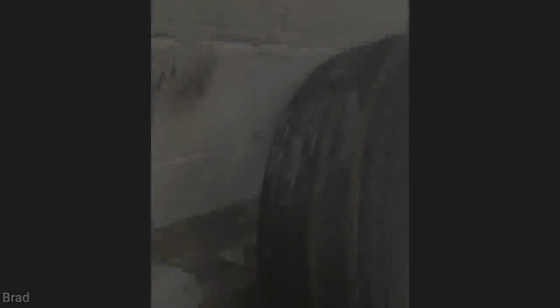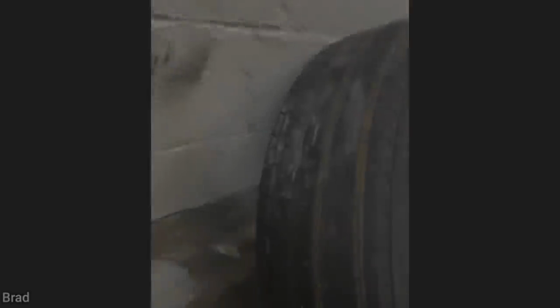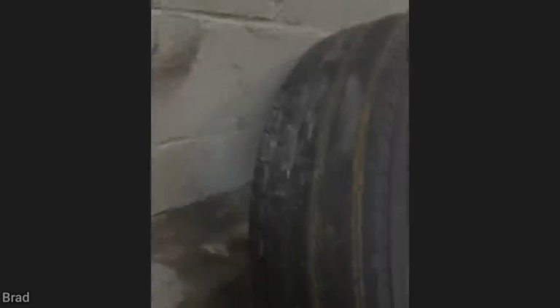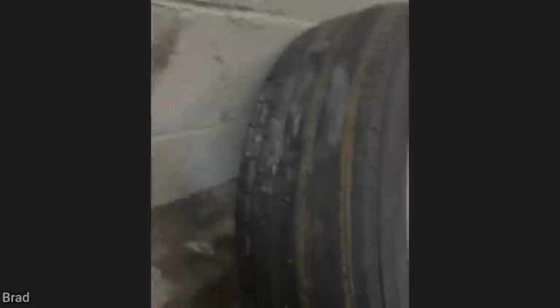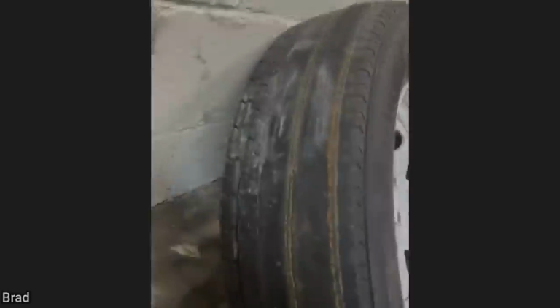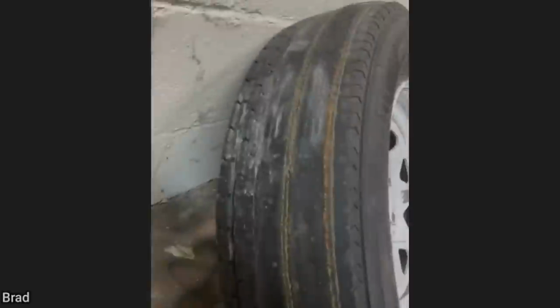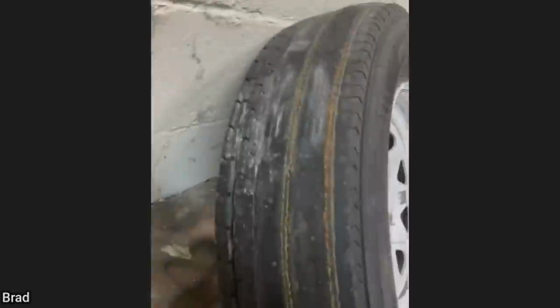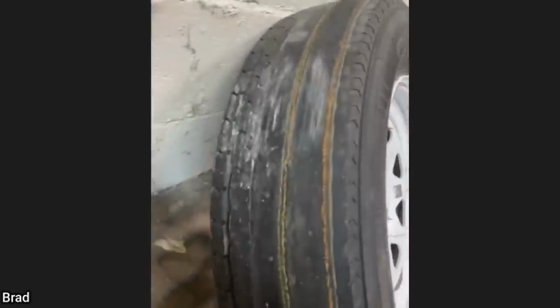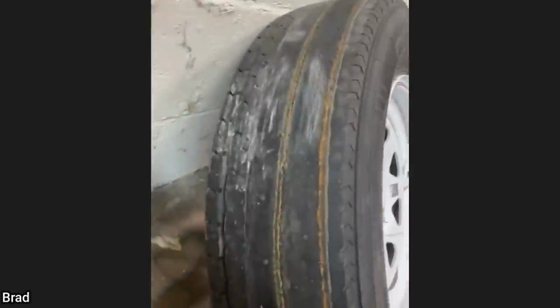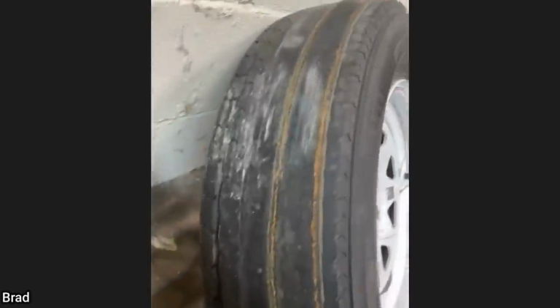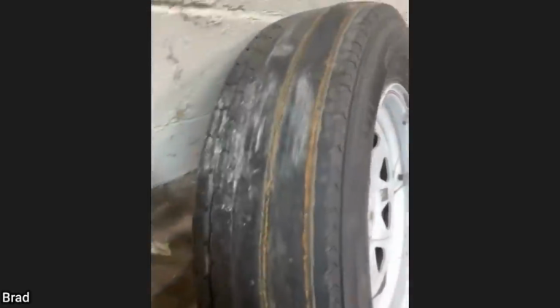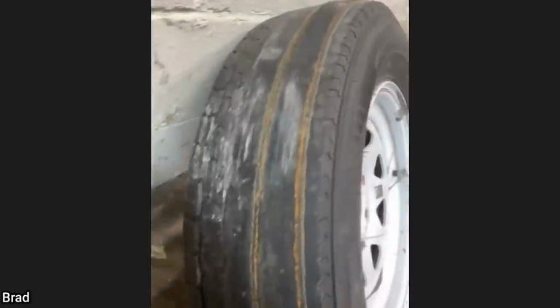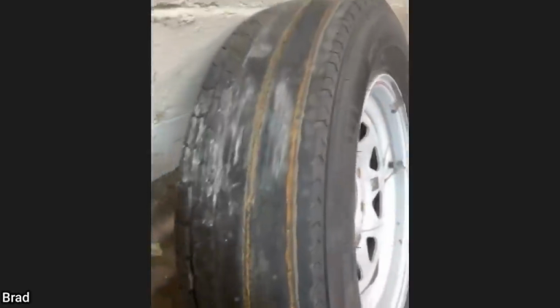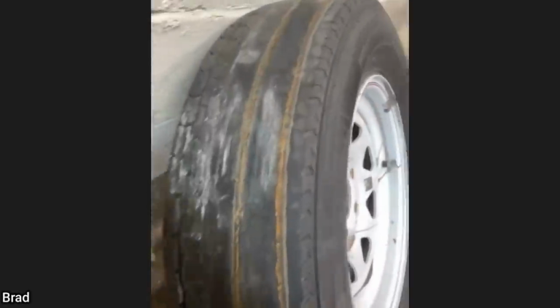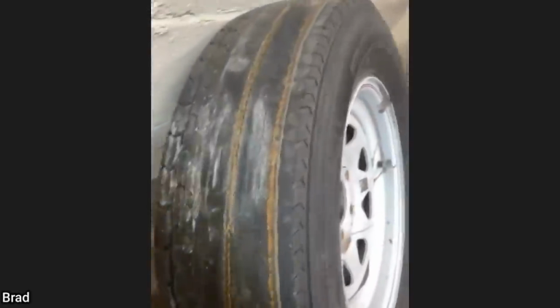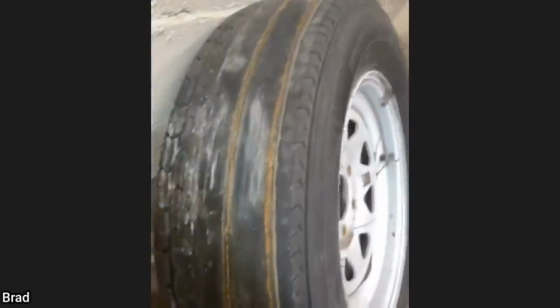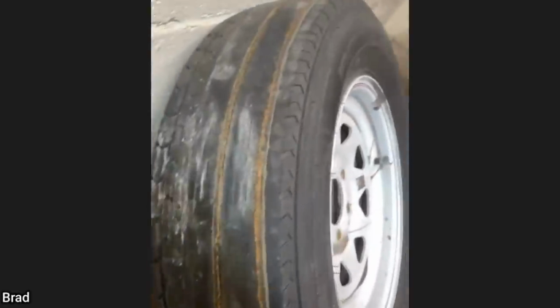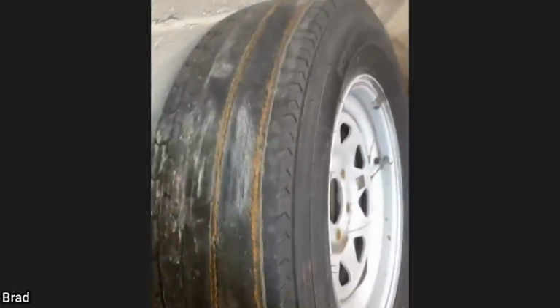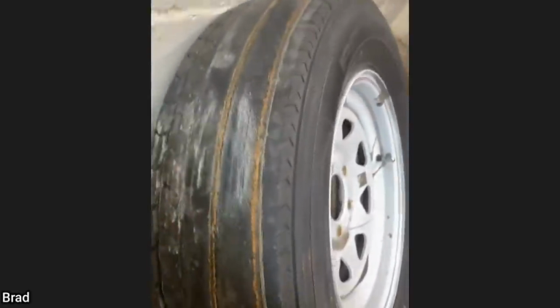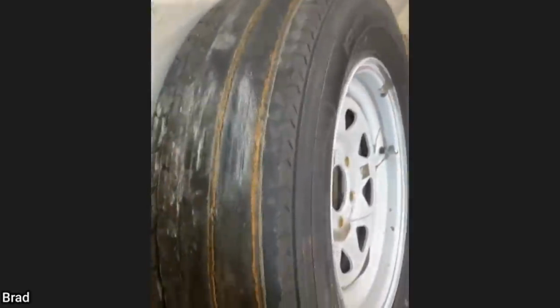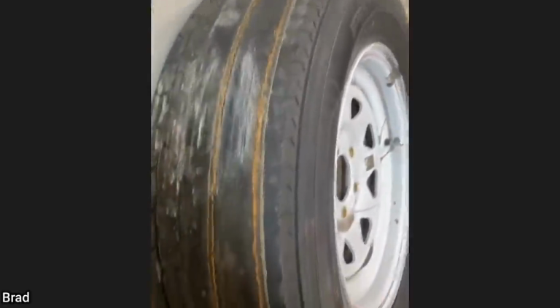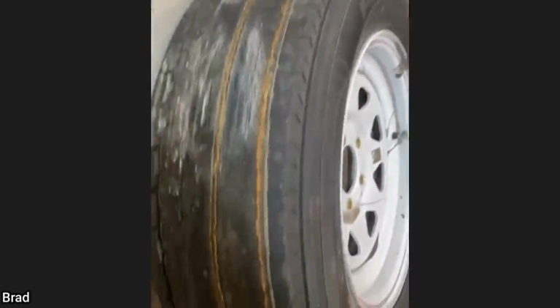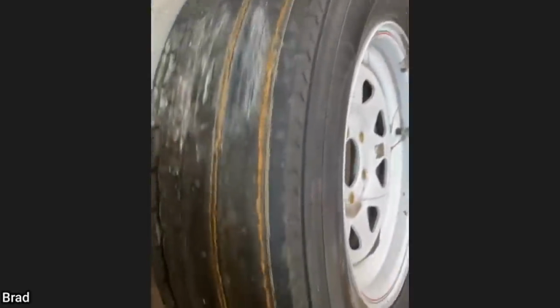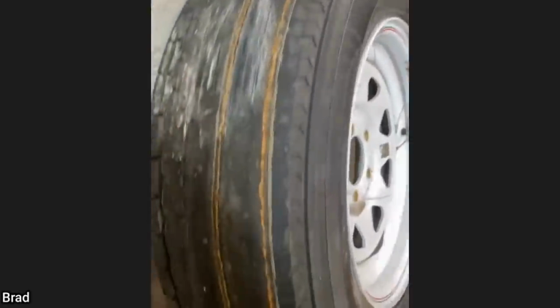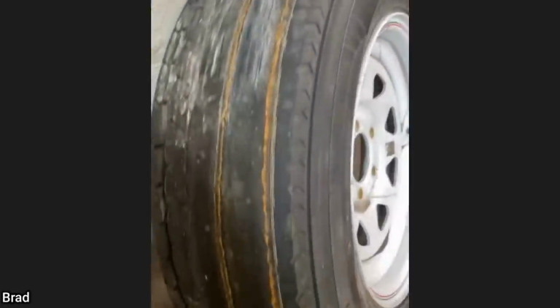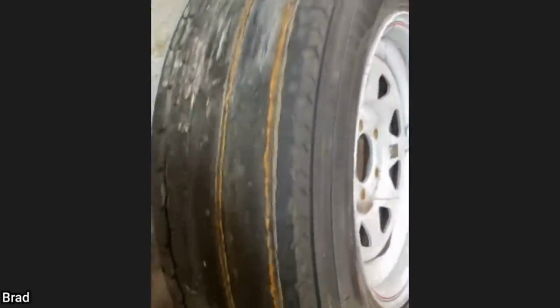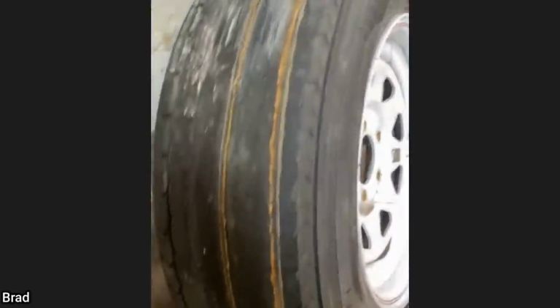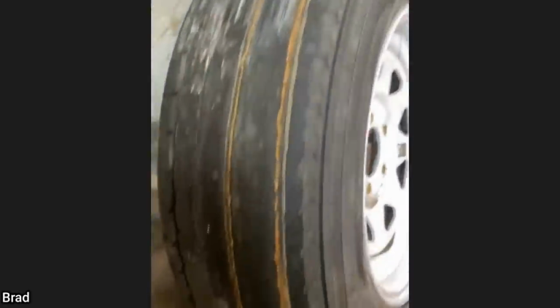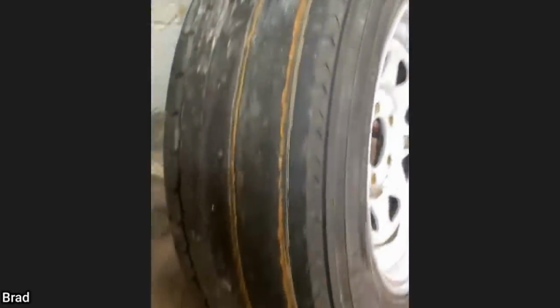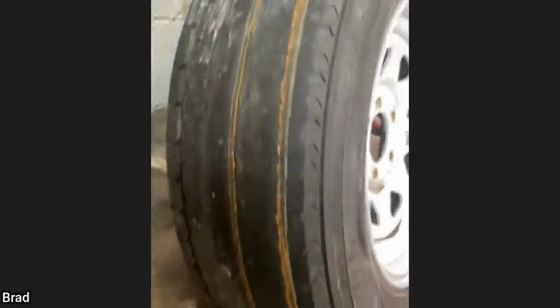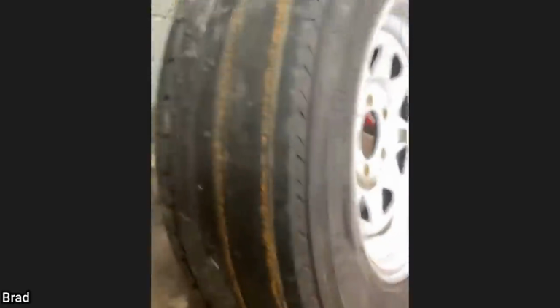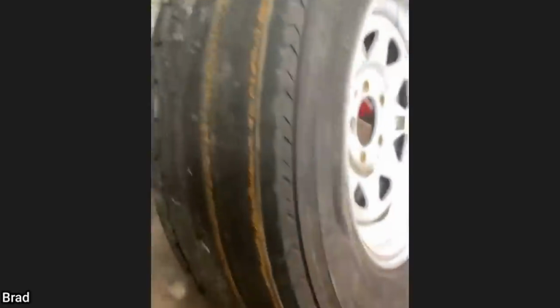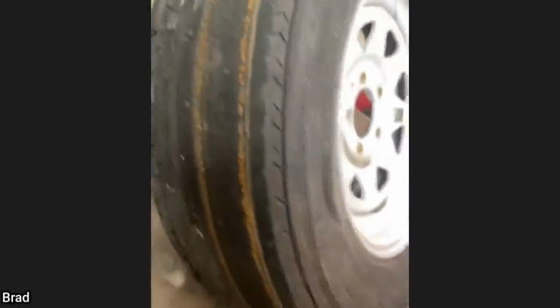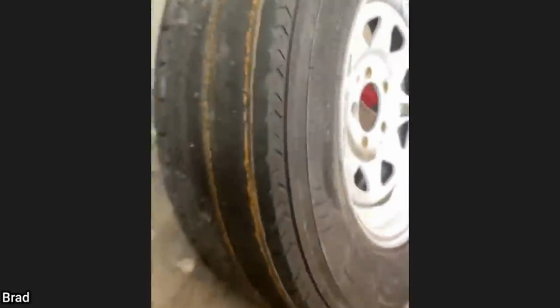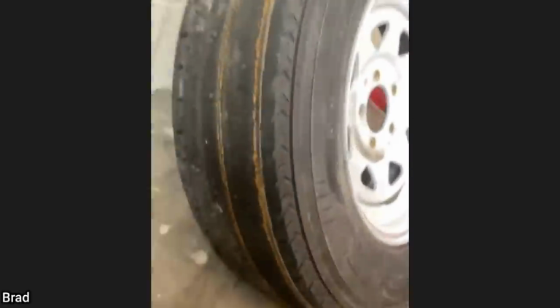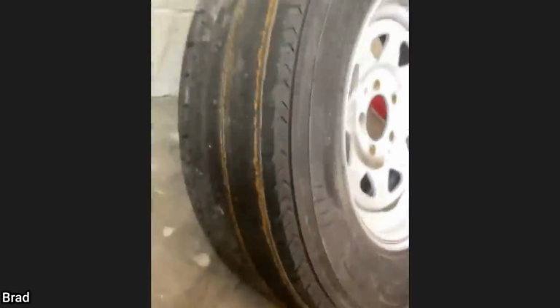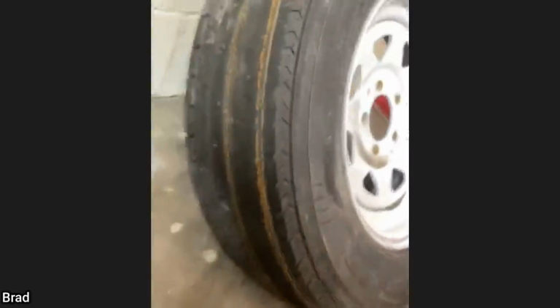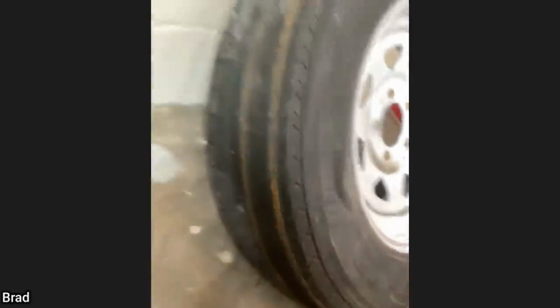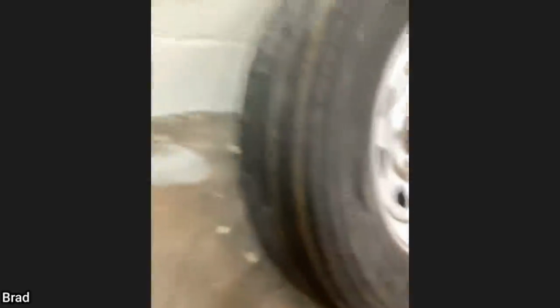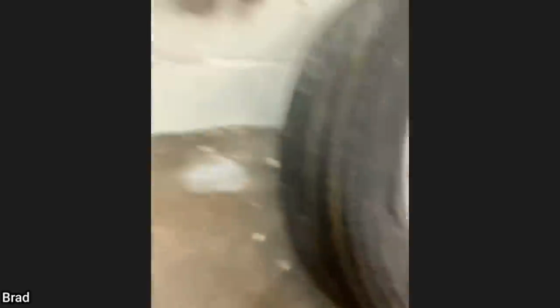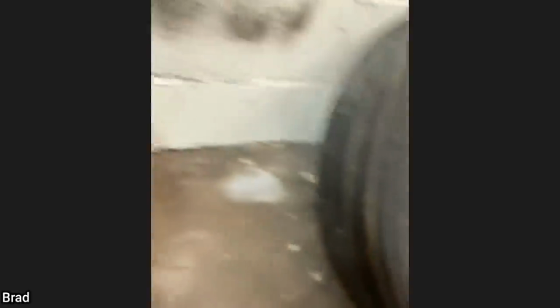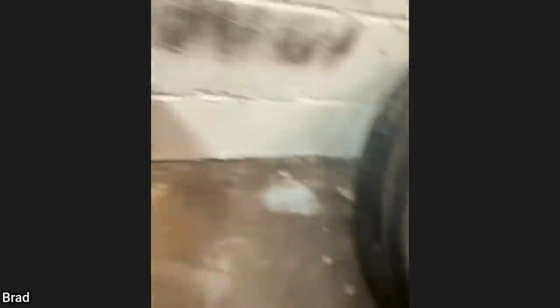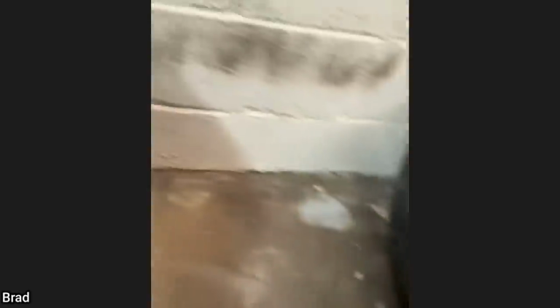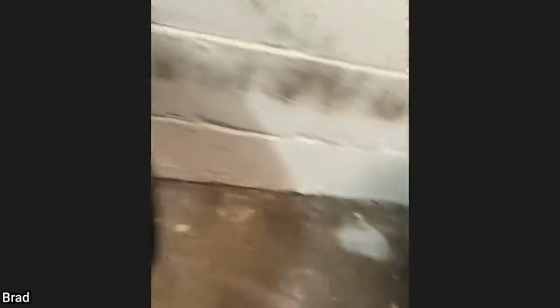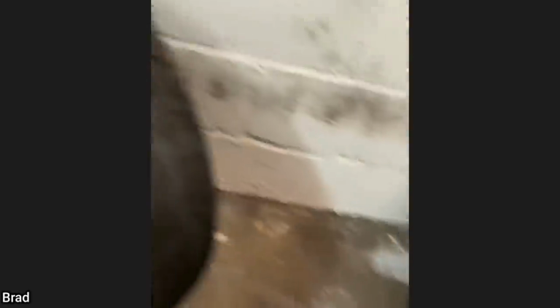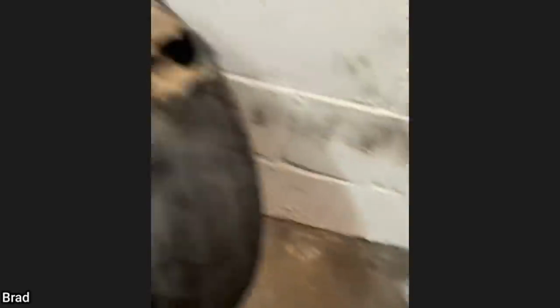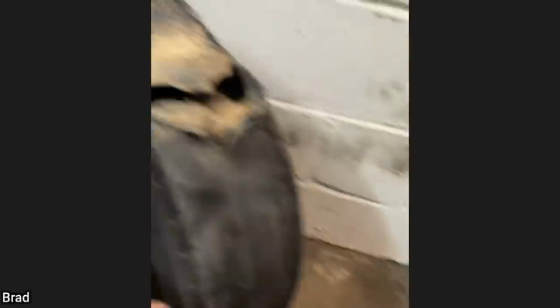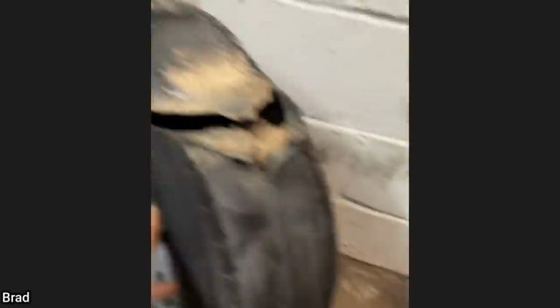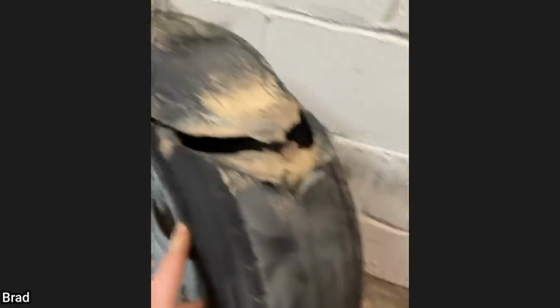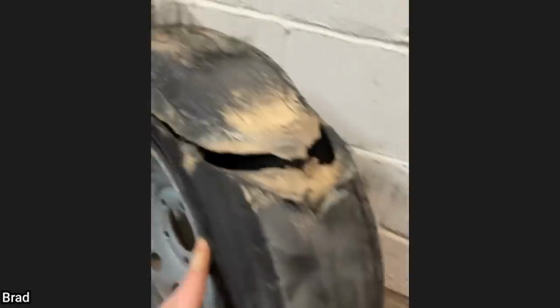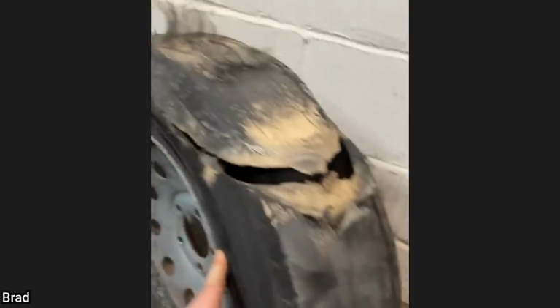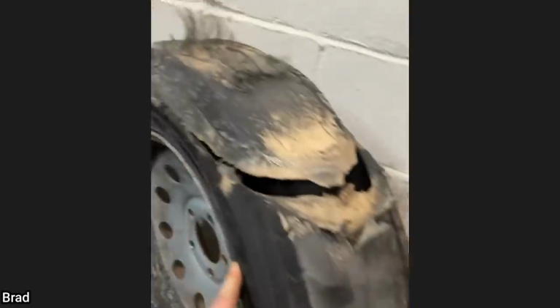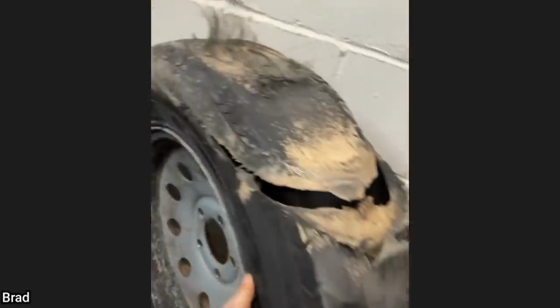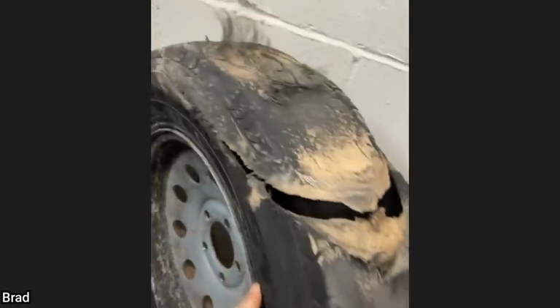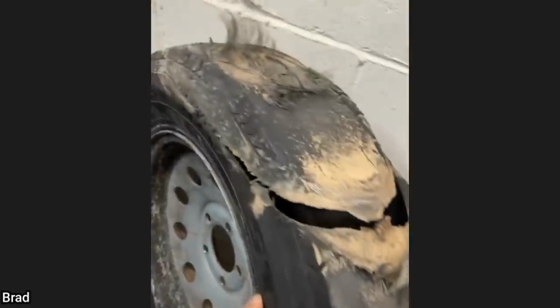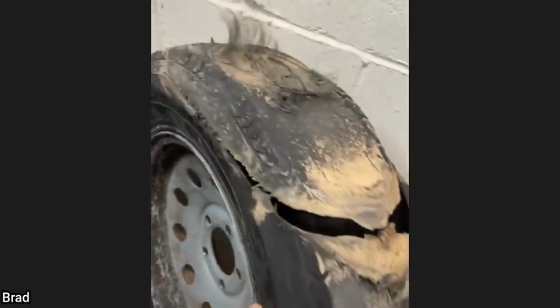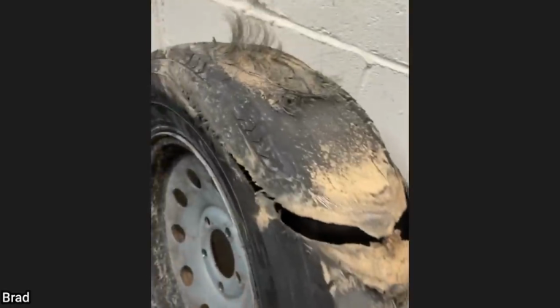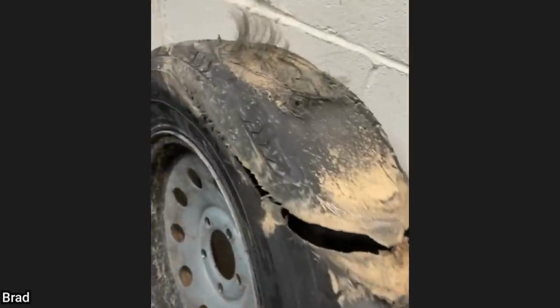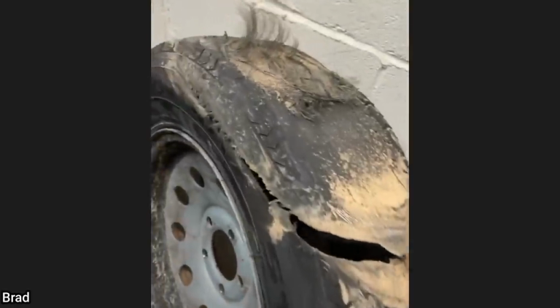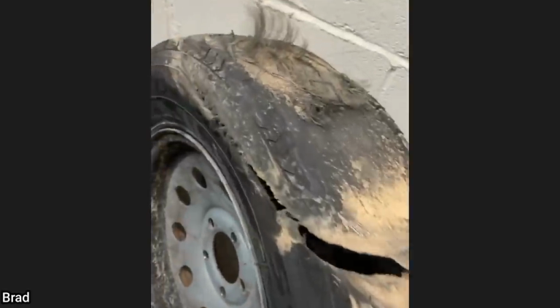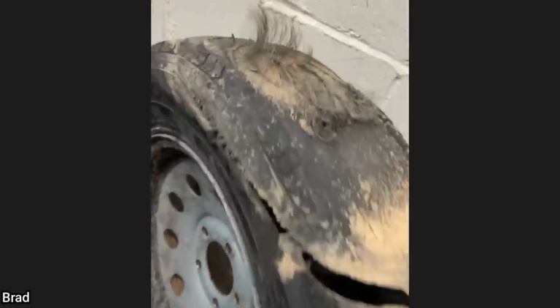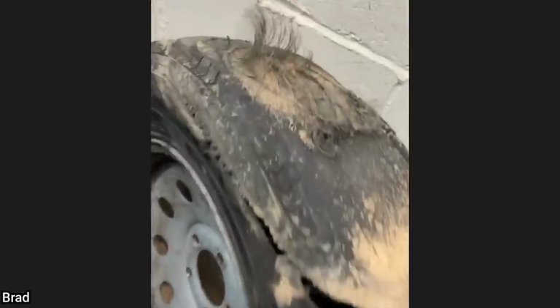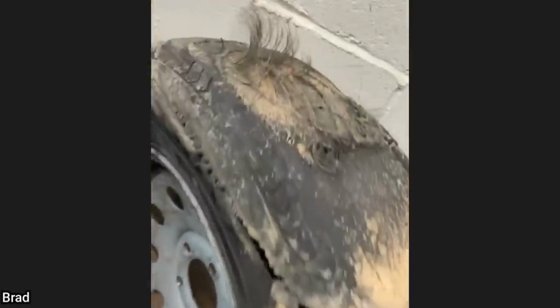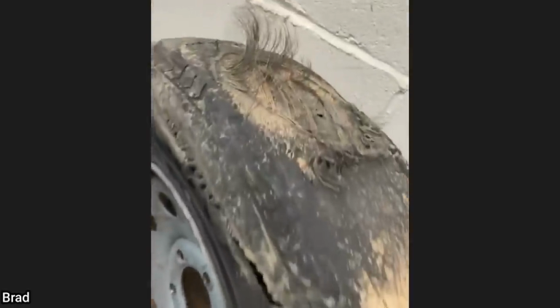This was sent in from a viewer who replaced these tires on a customer's trailer. The one tire was frozen to the ground and ripped apart when he drove away.